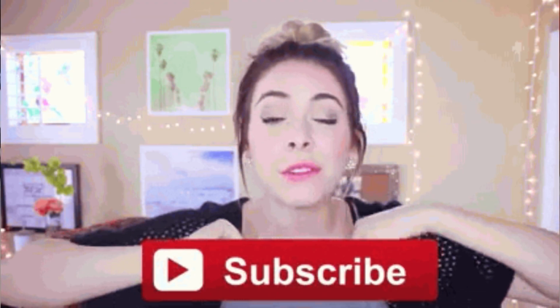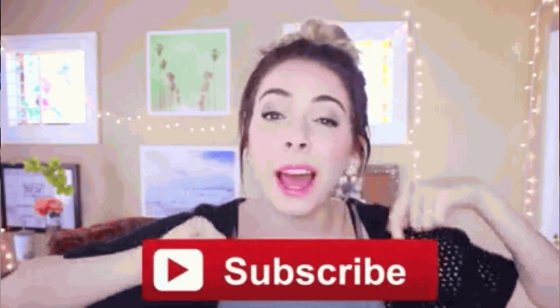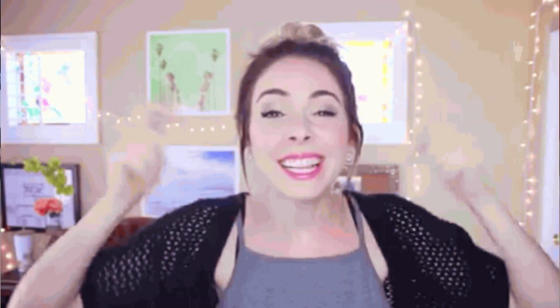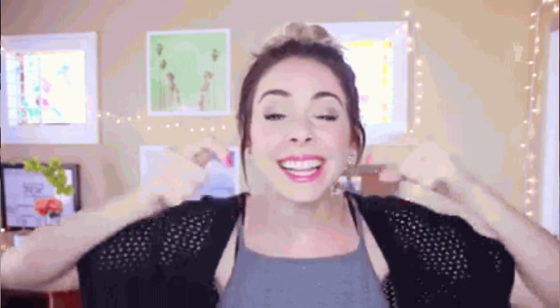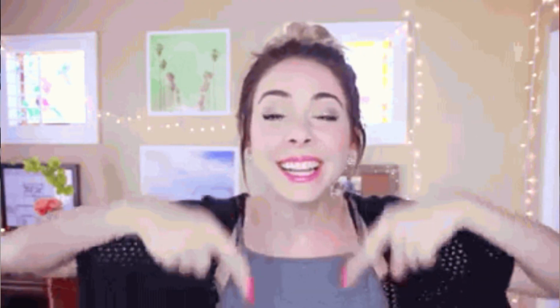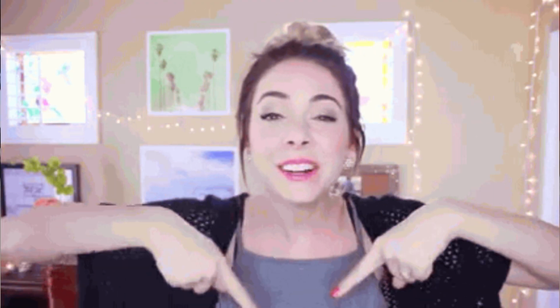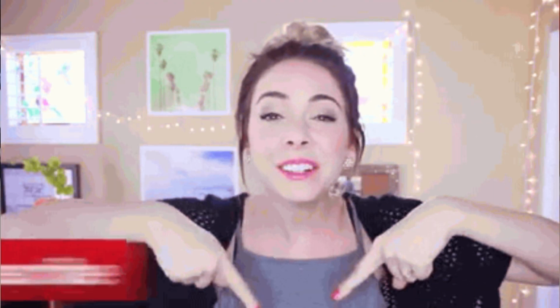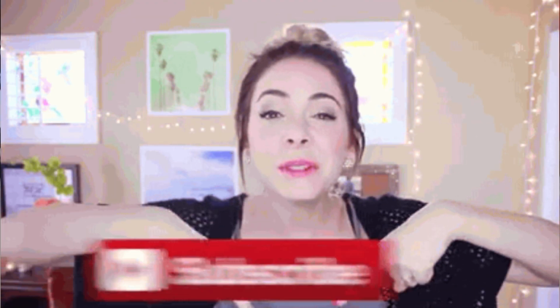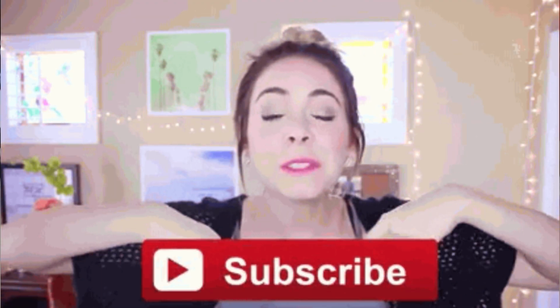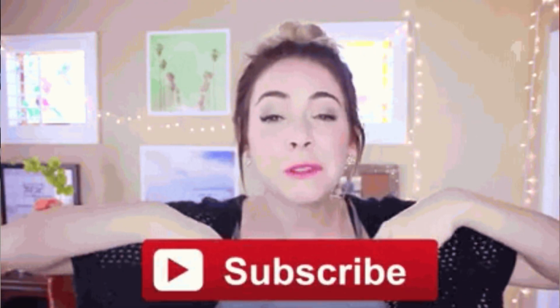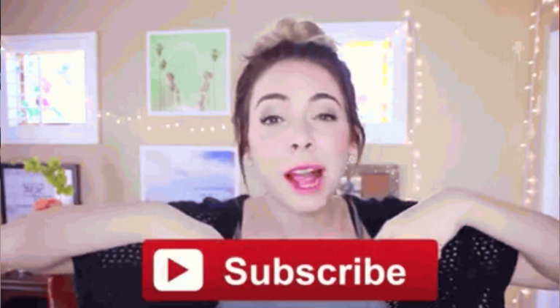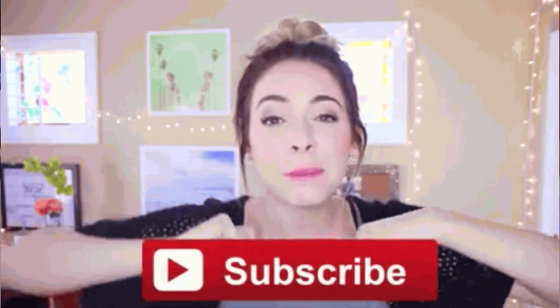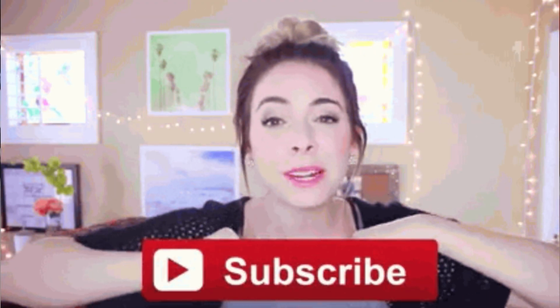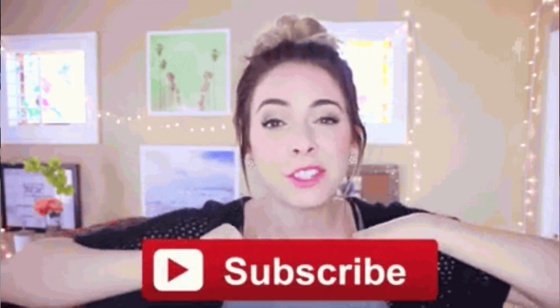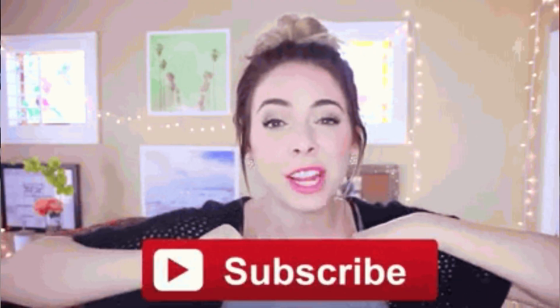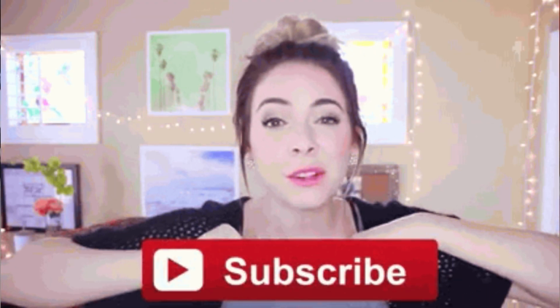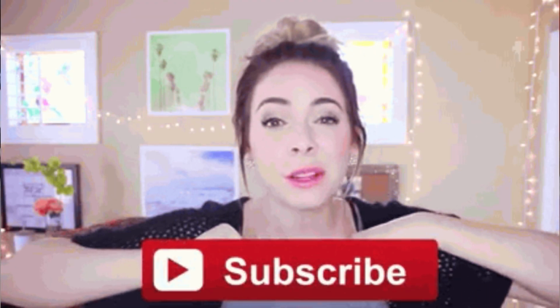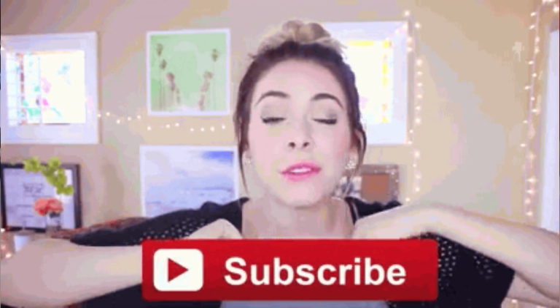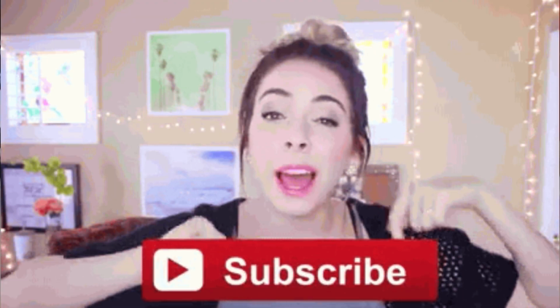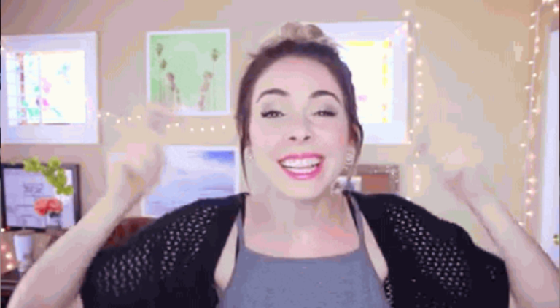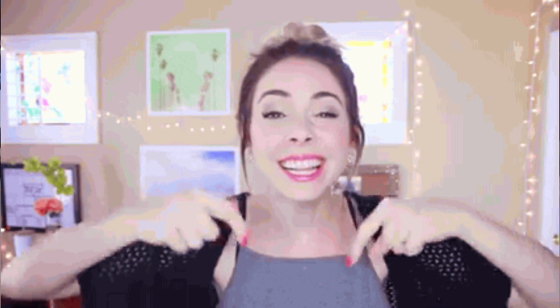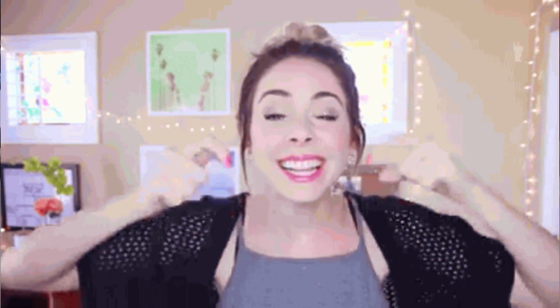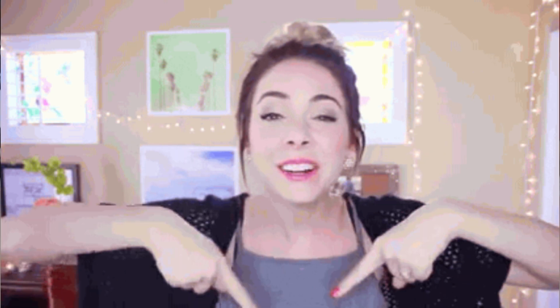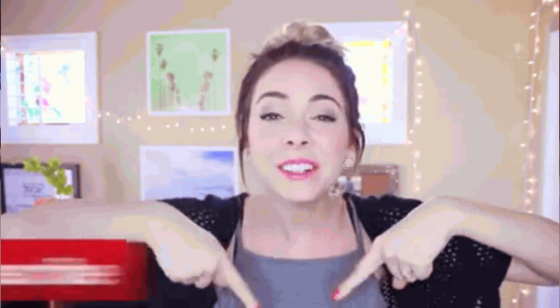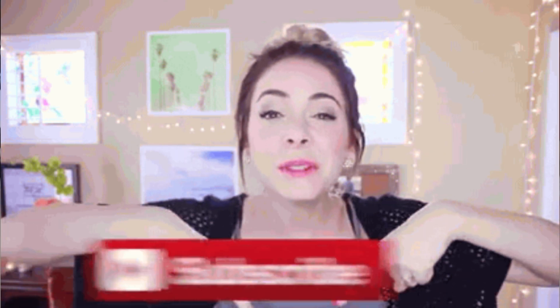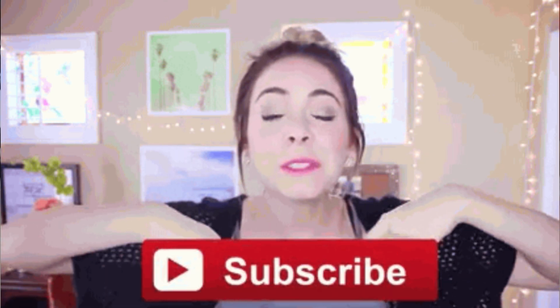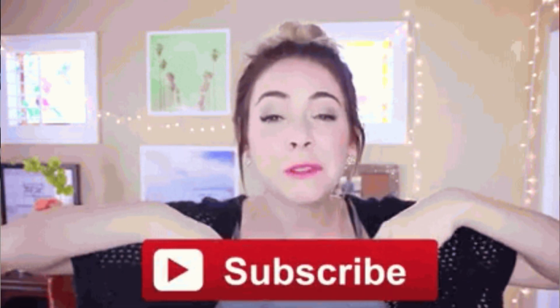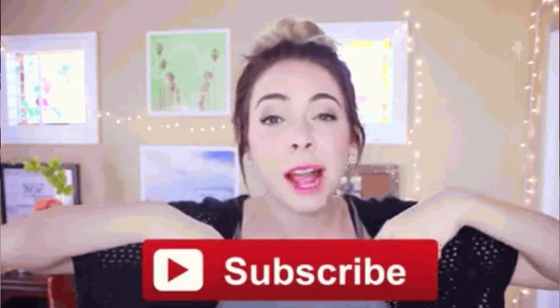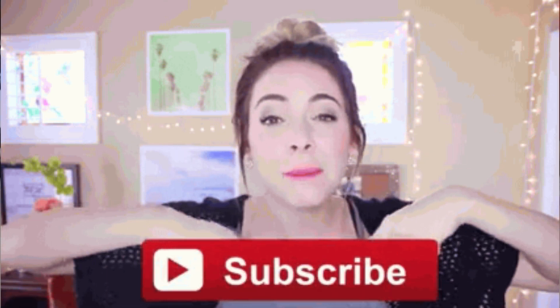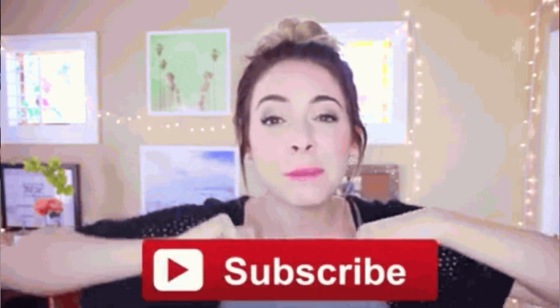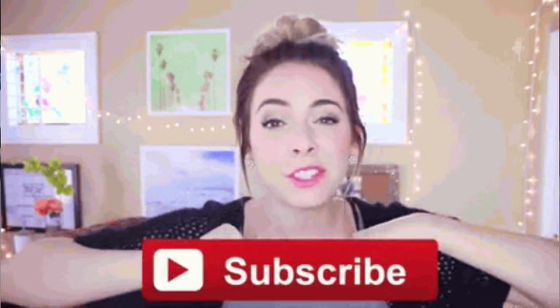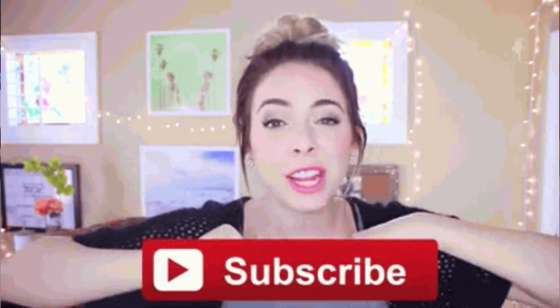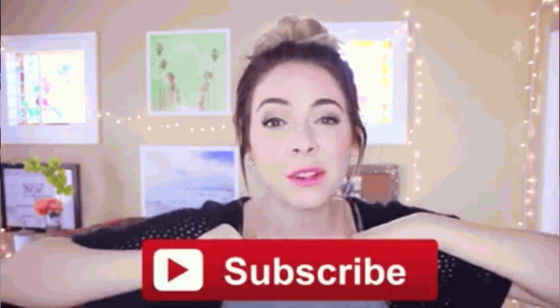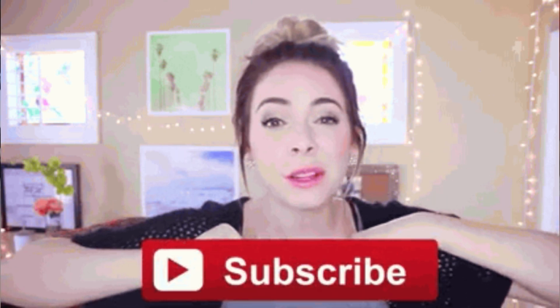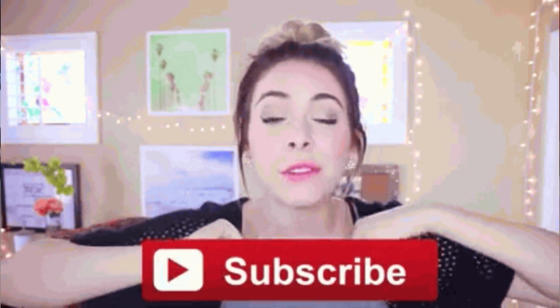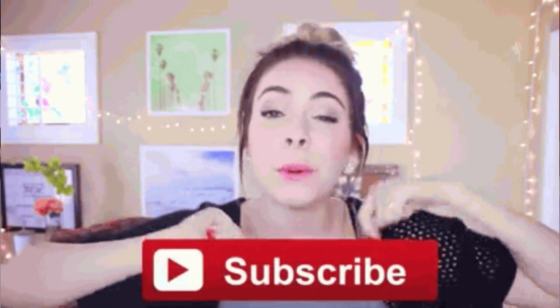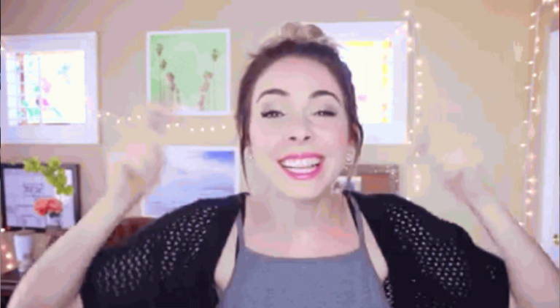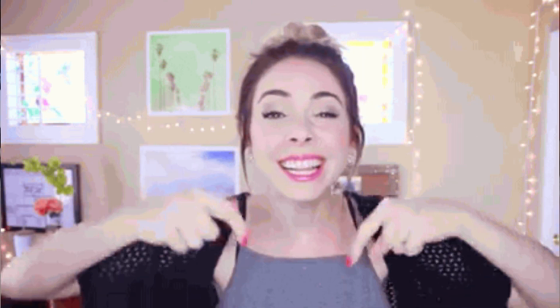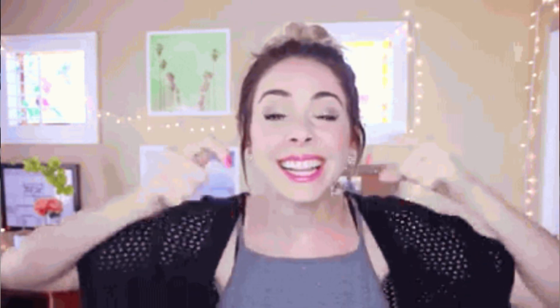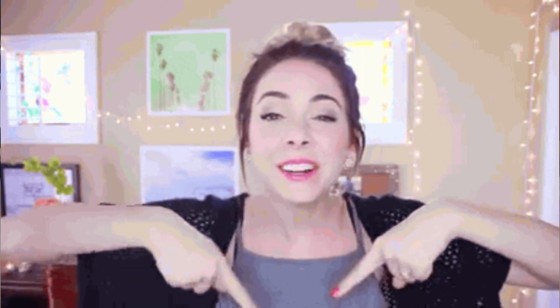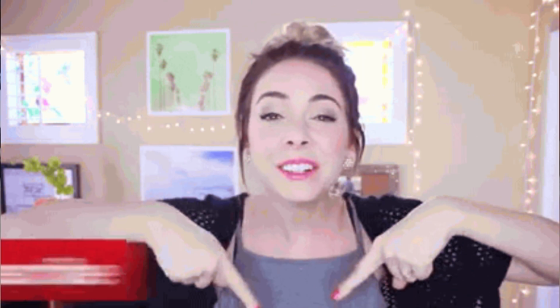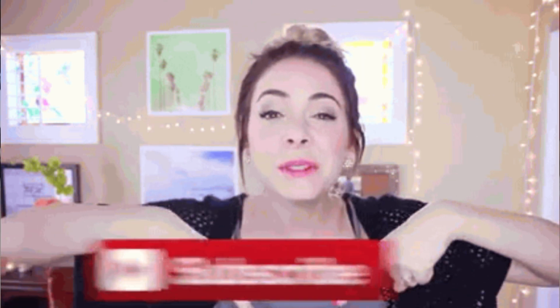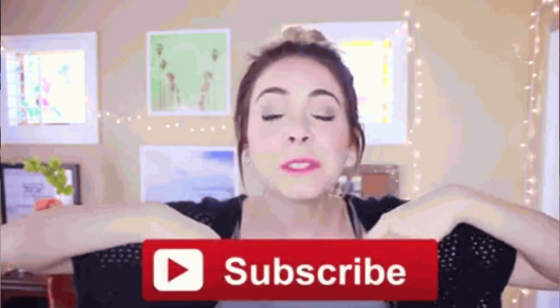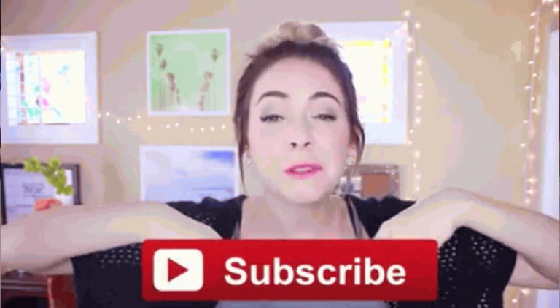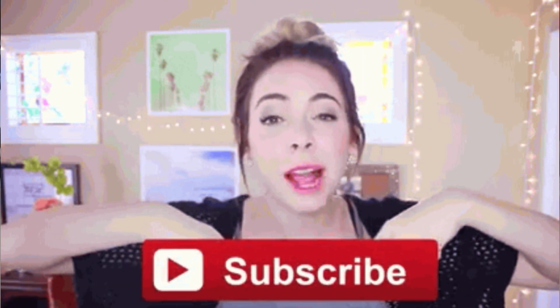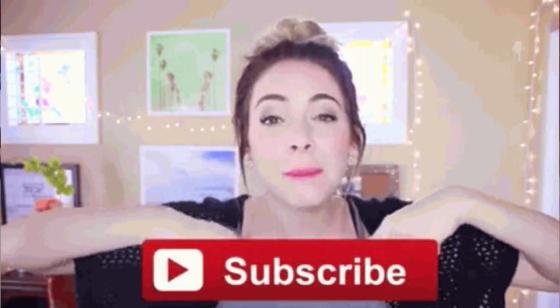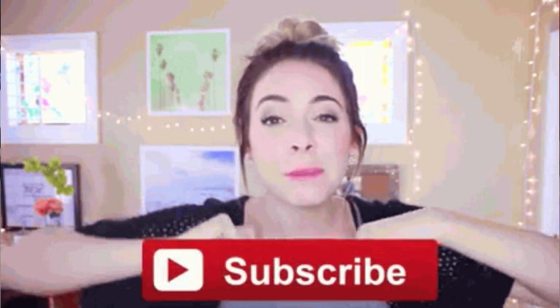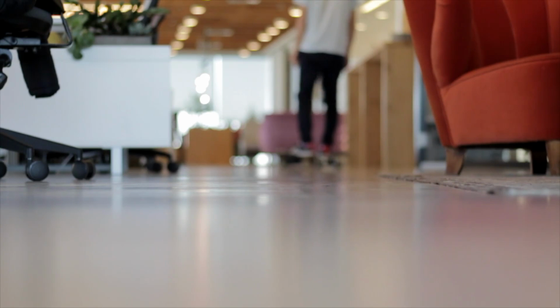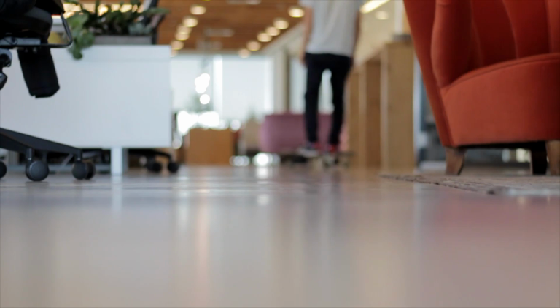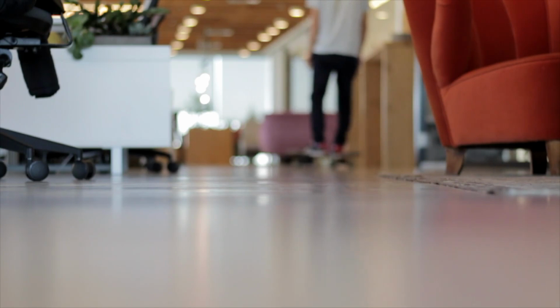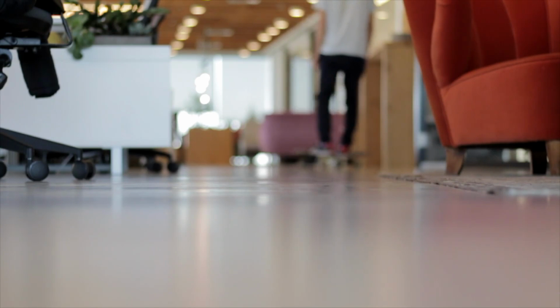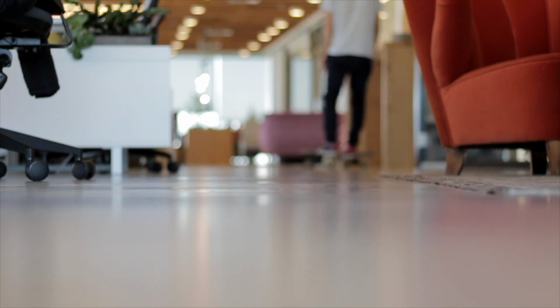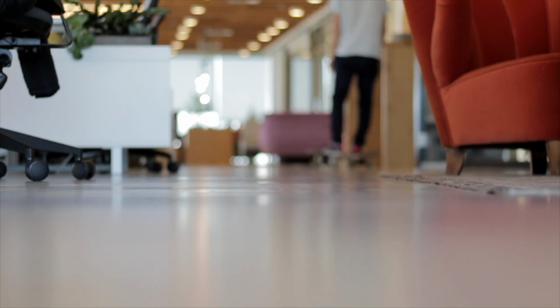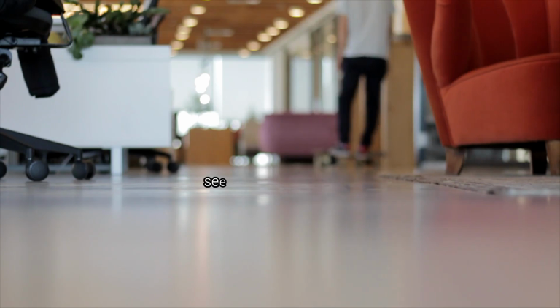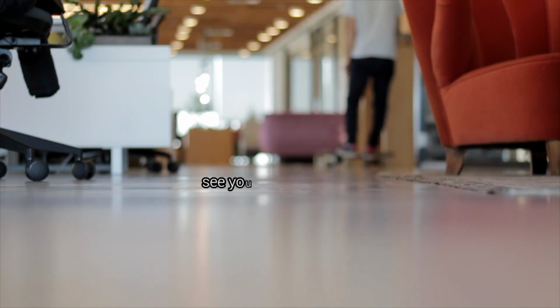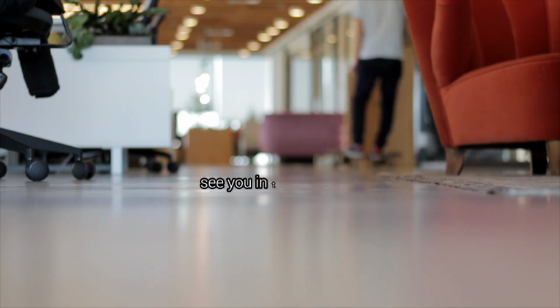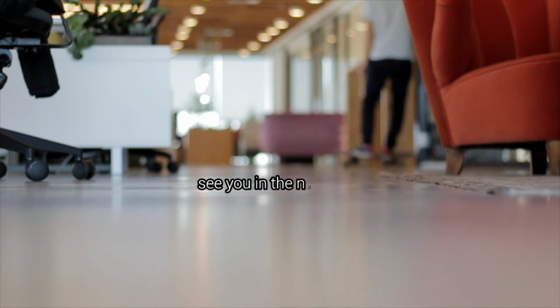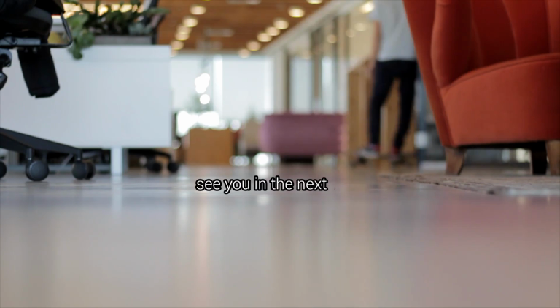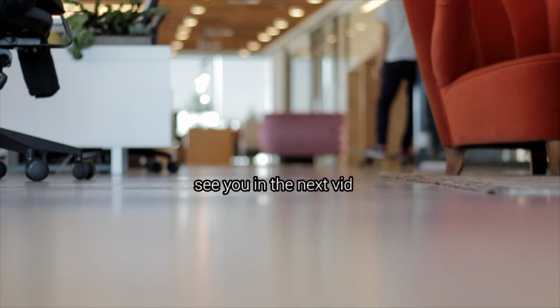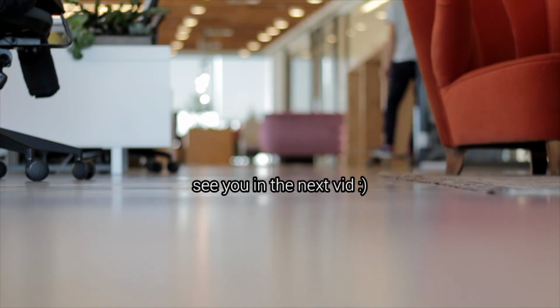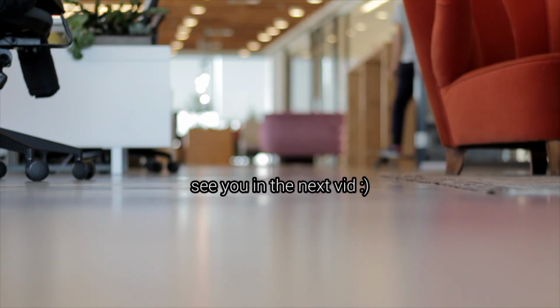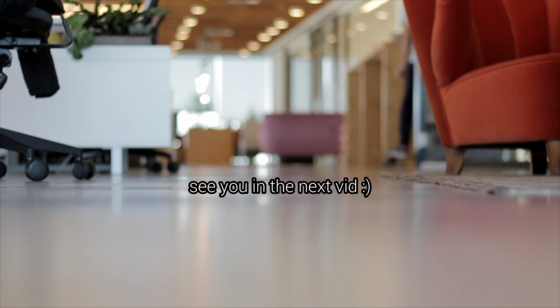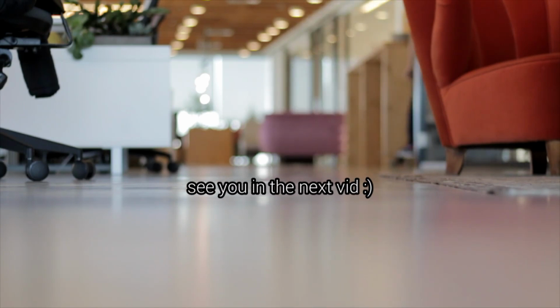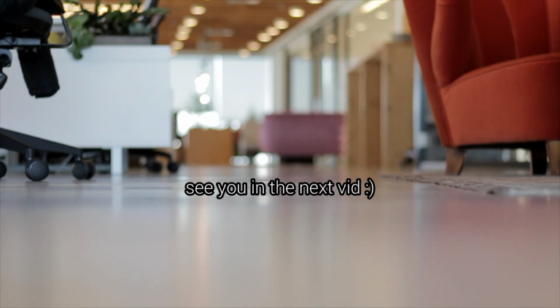If you found this video helpful, give us a thumbs up, and don't forget to subscribe for more travel tips. See you in the next one!